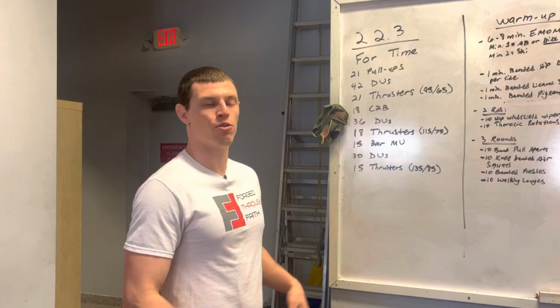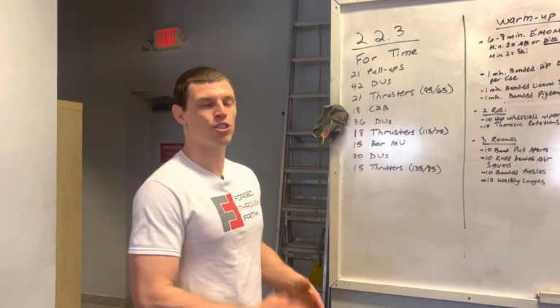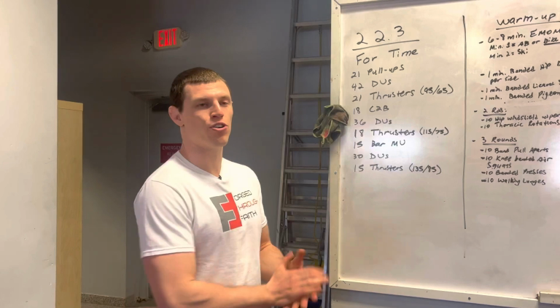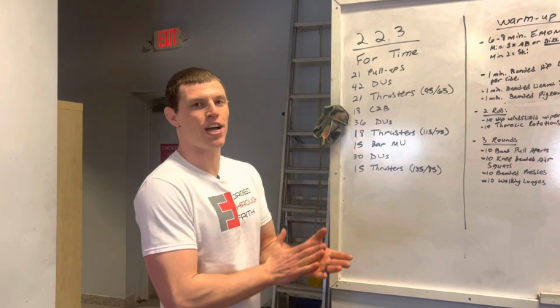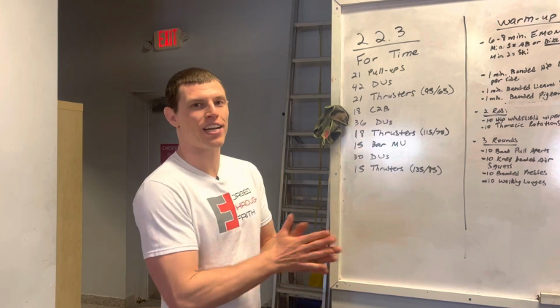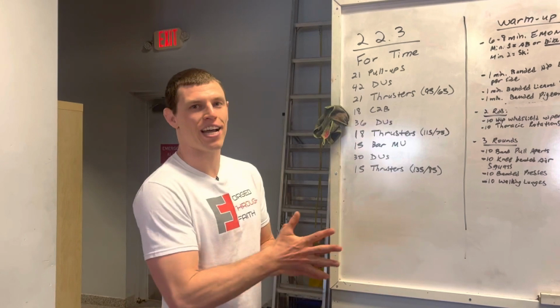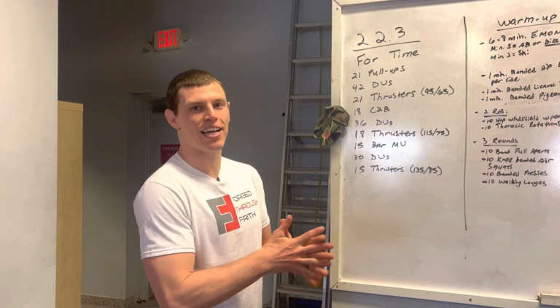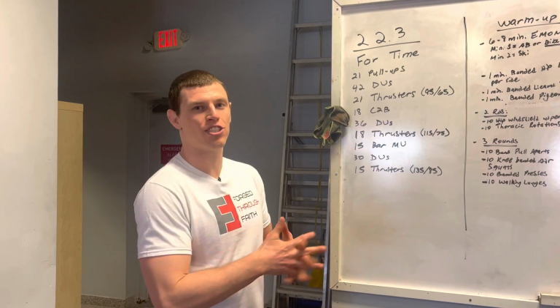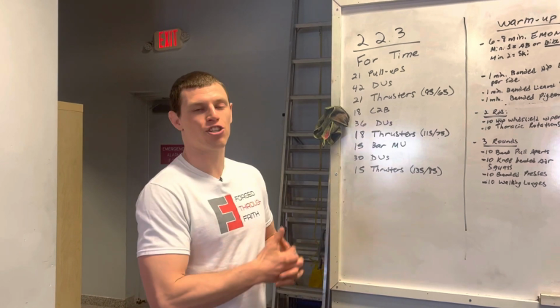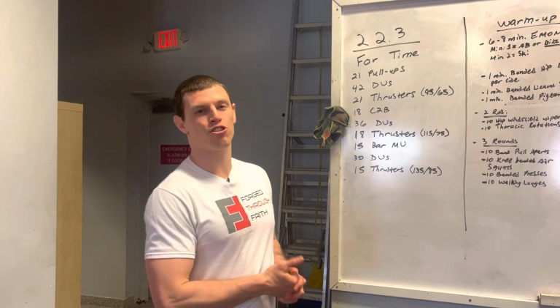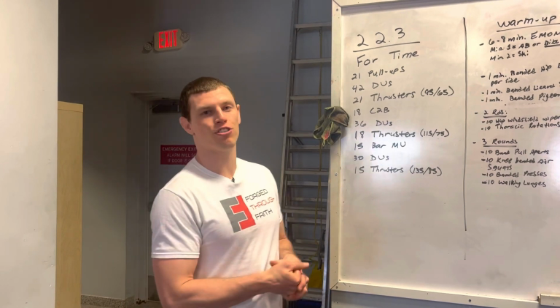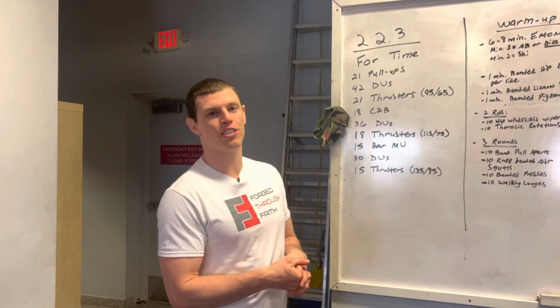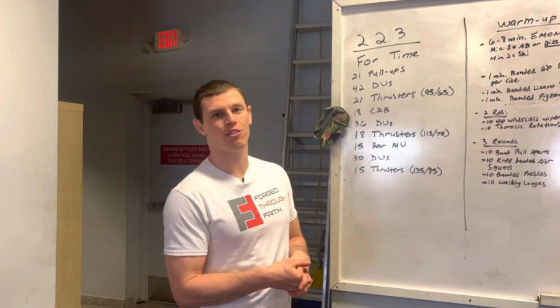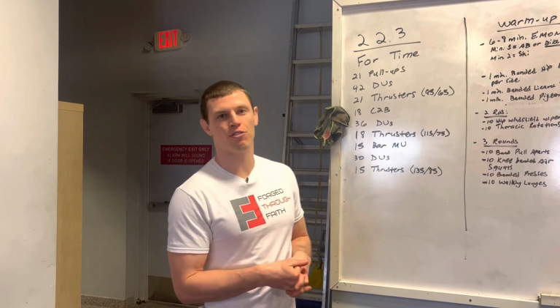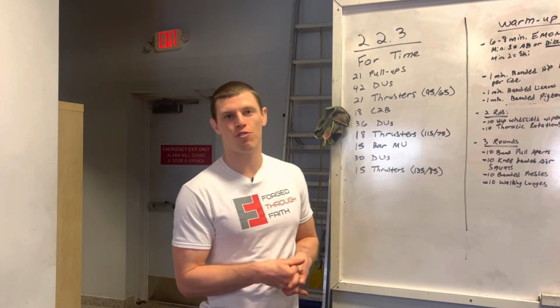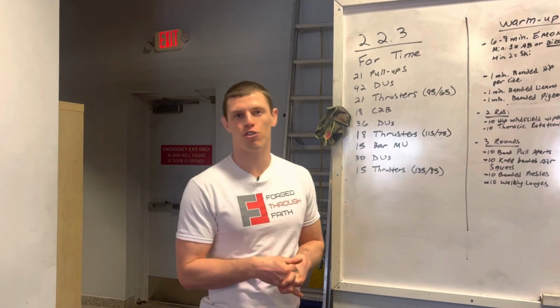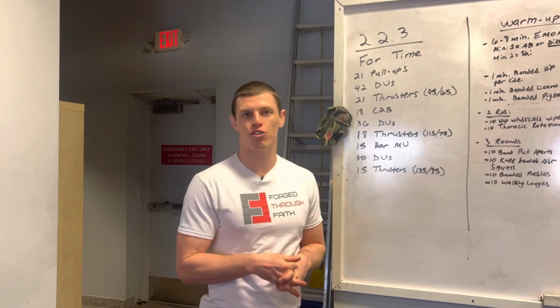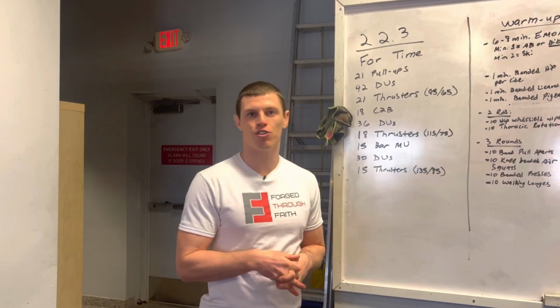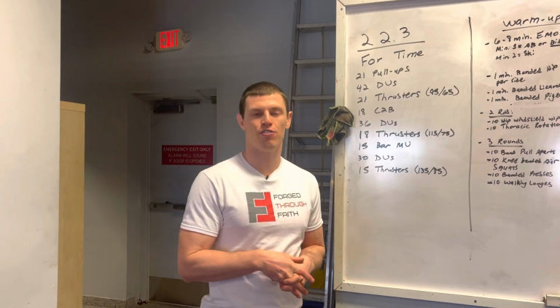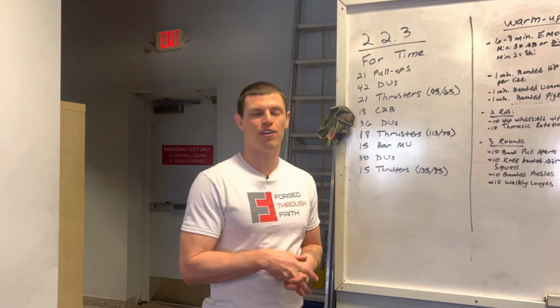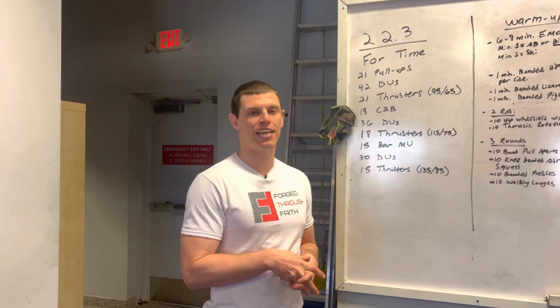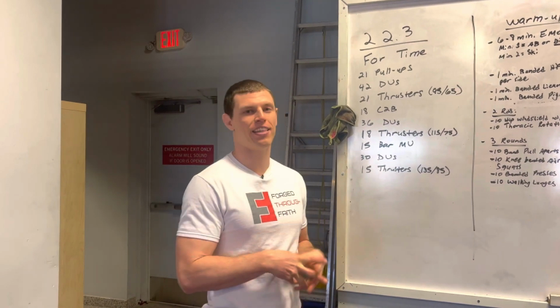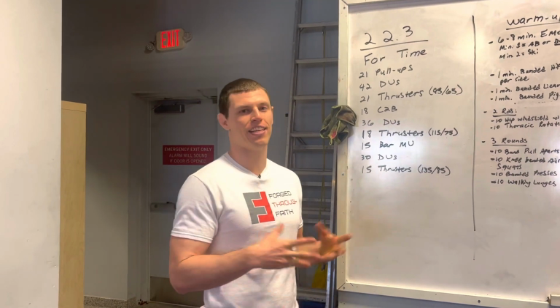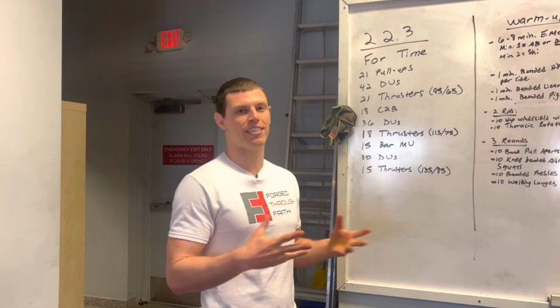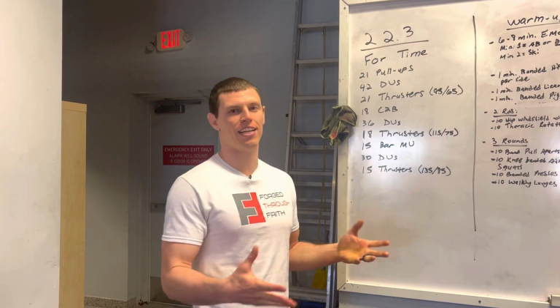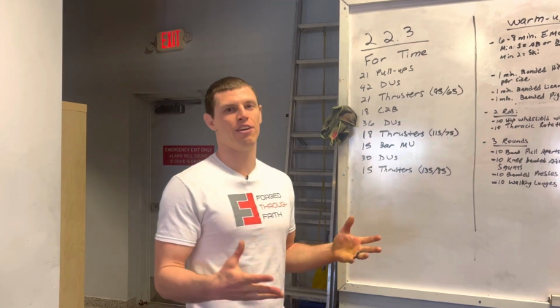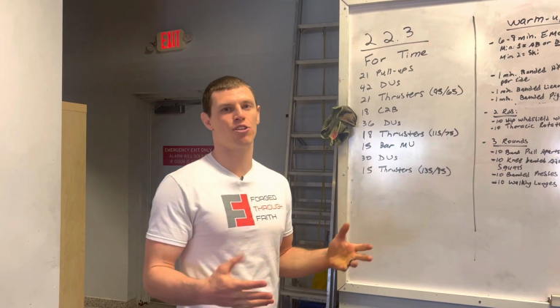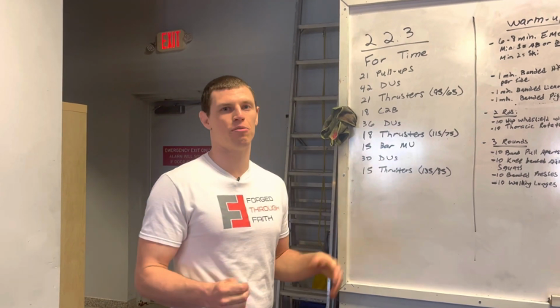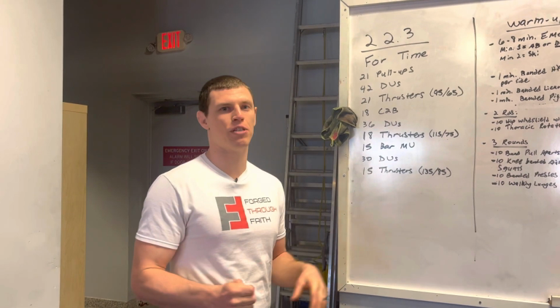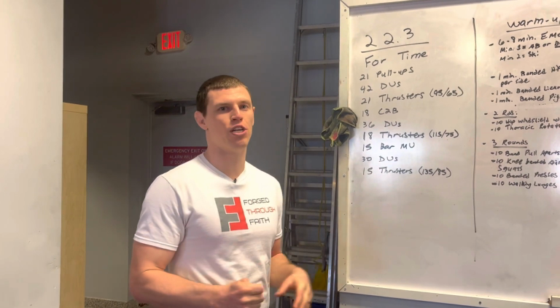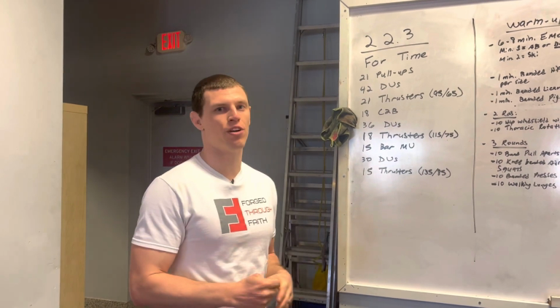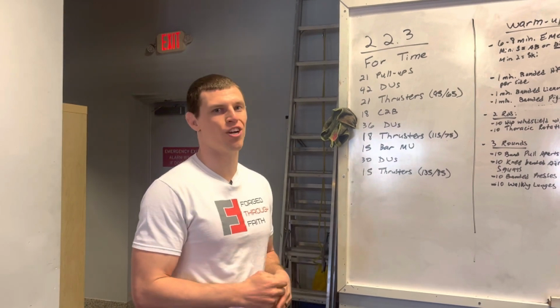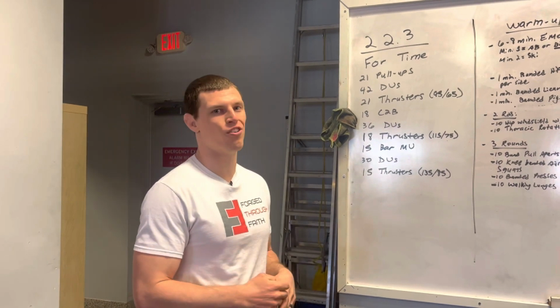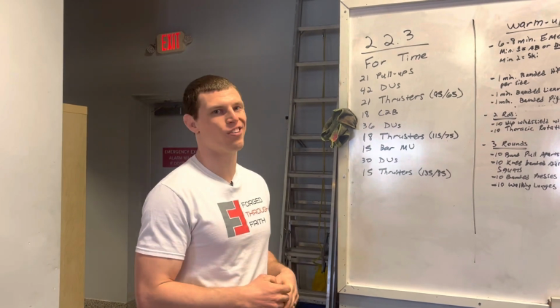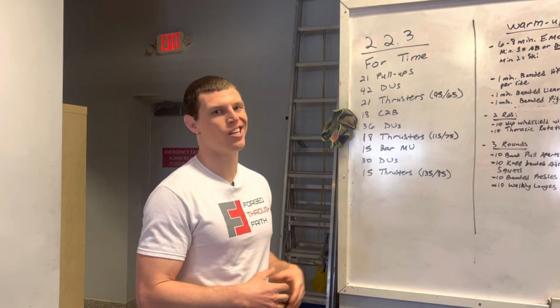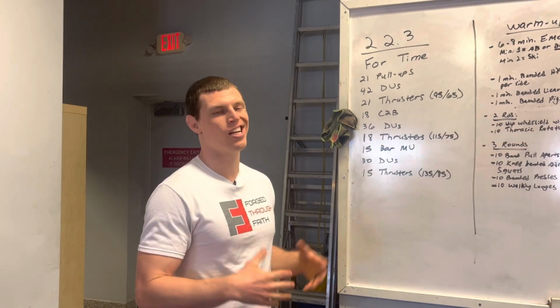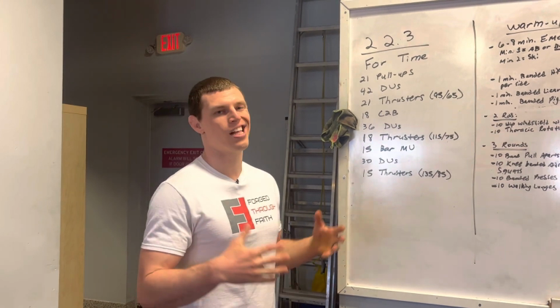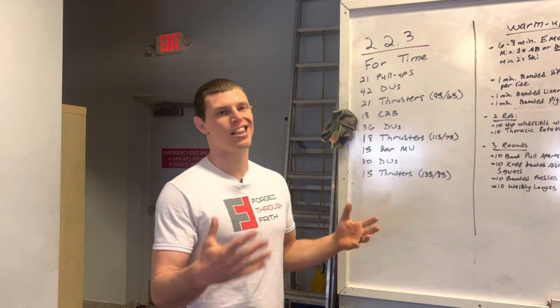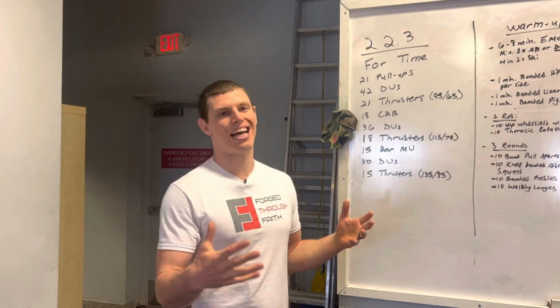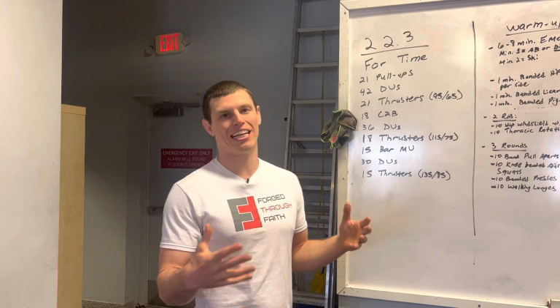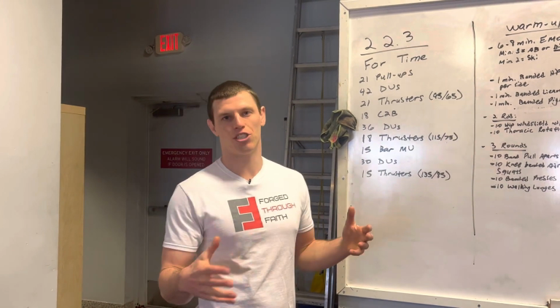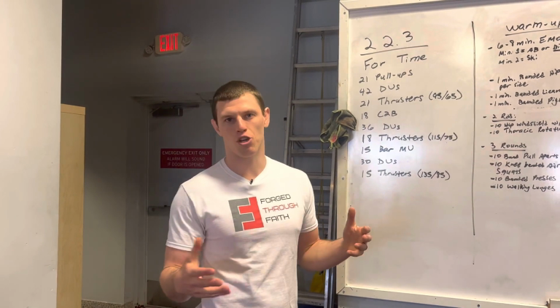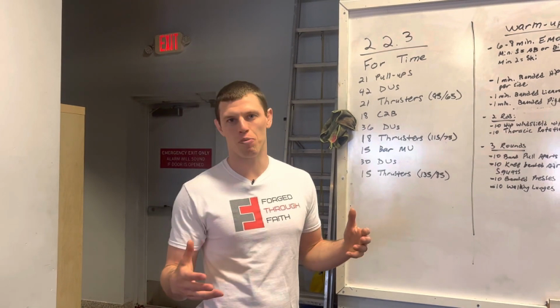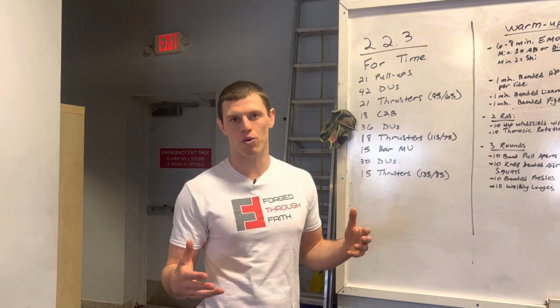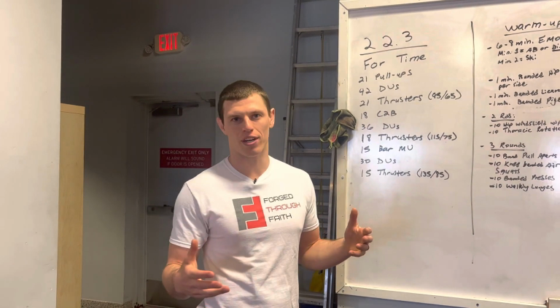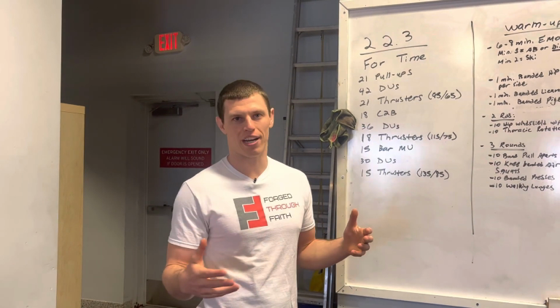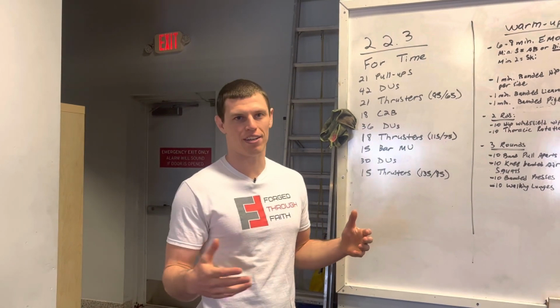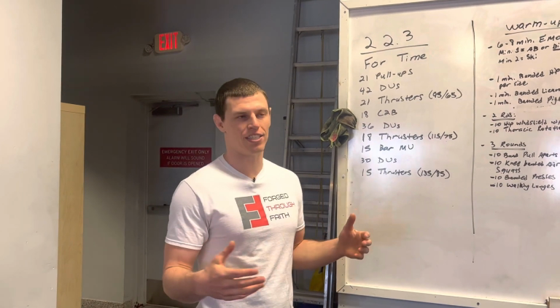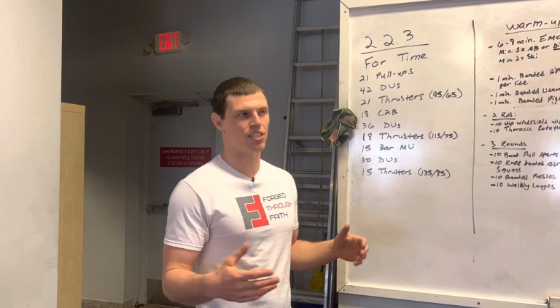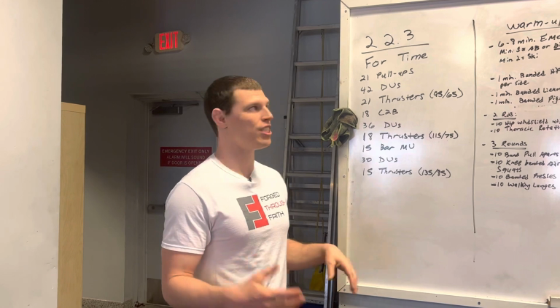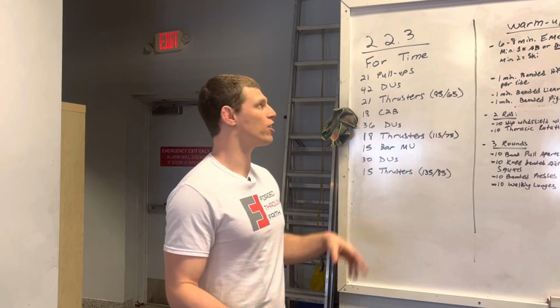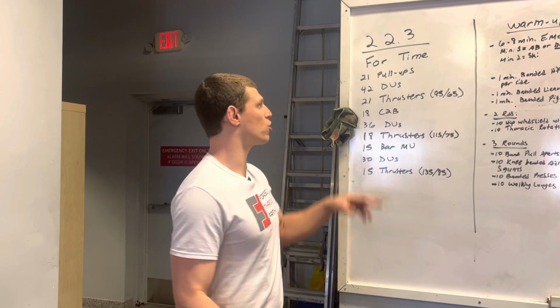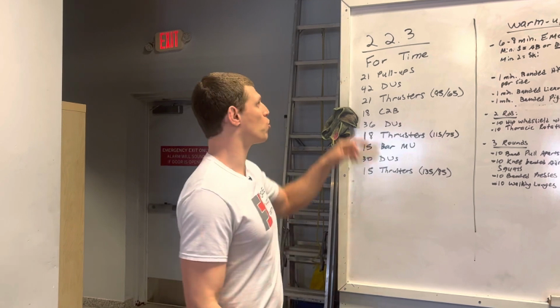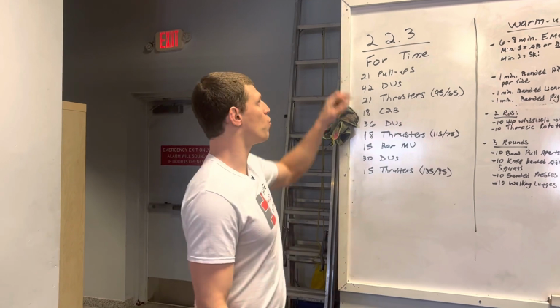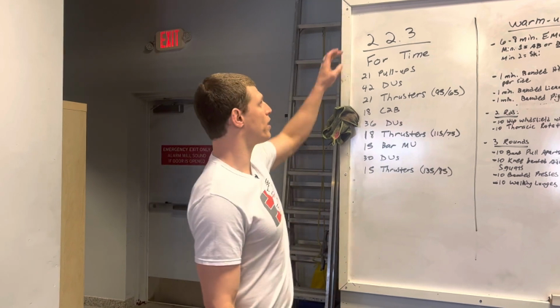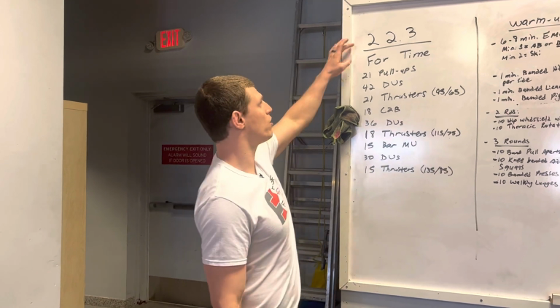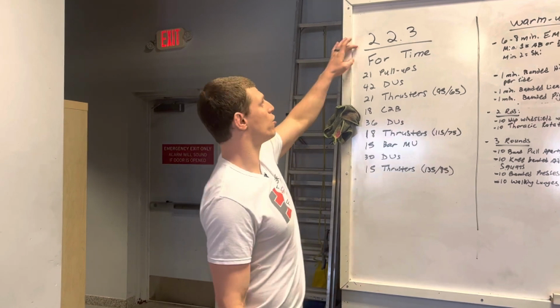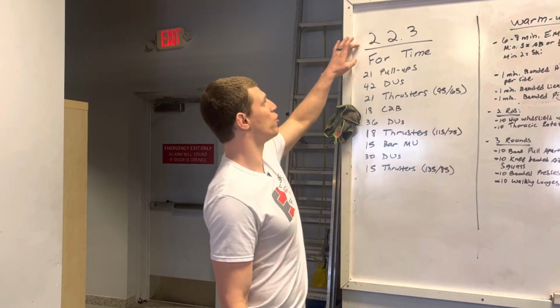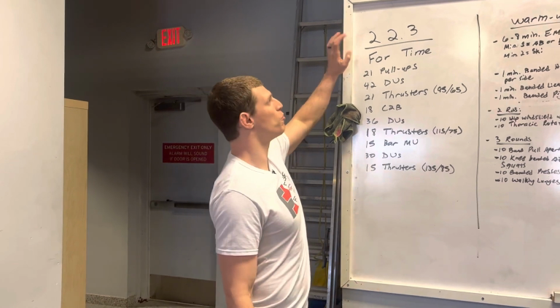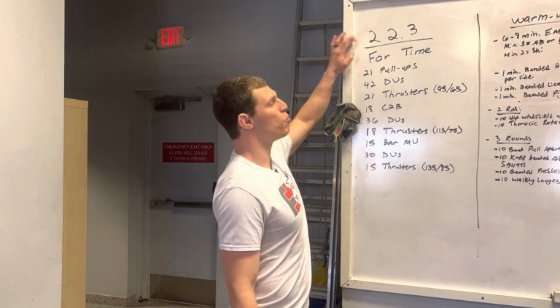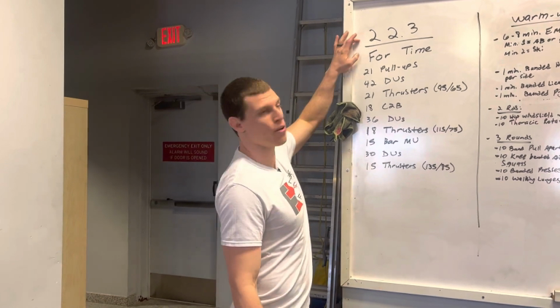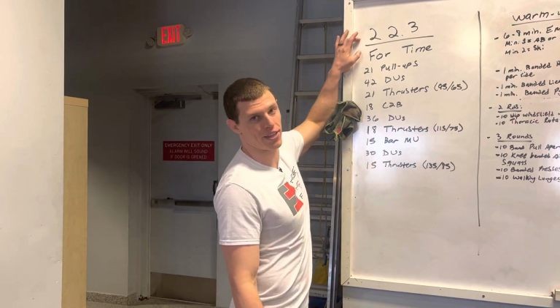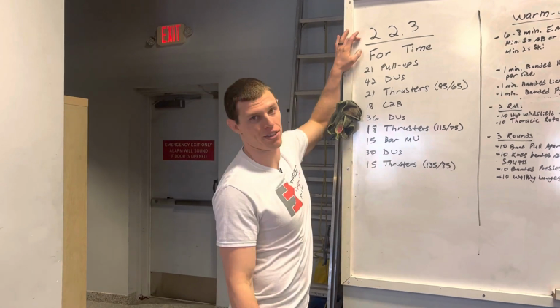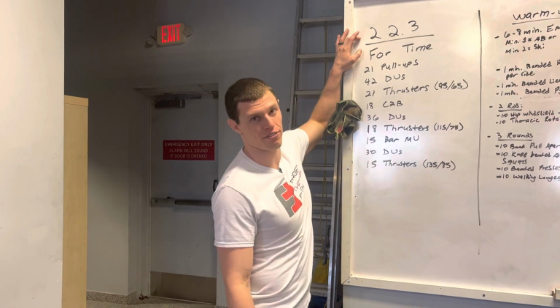What's going on guys? Coach Chris here with Forge Through Faith, and today we're going to be going over the last open workout this year, 22.3.